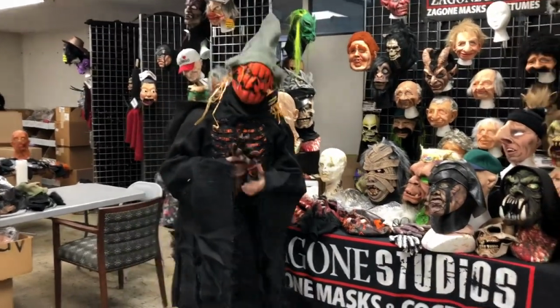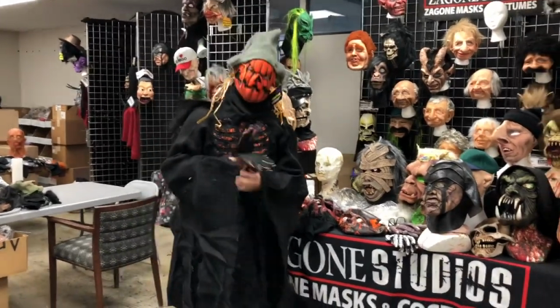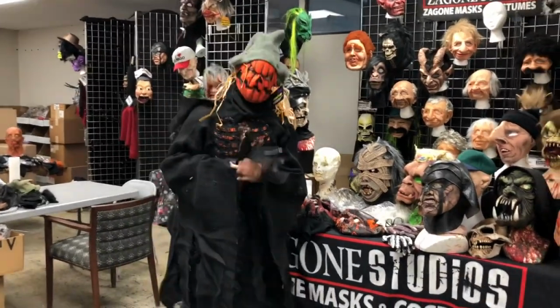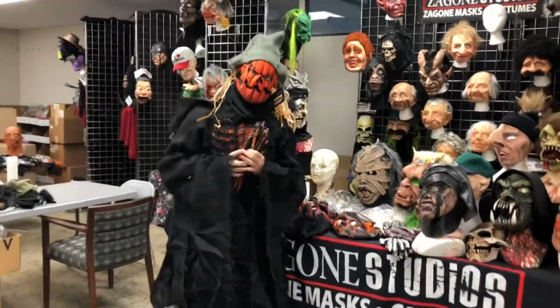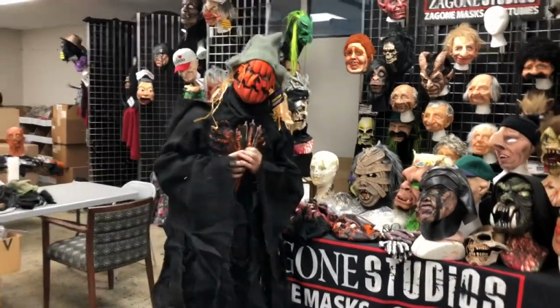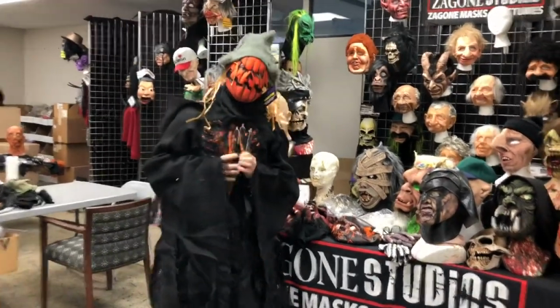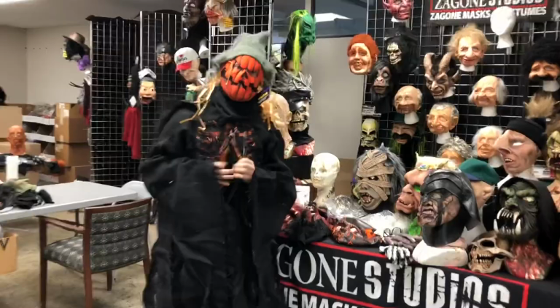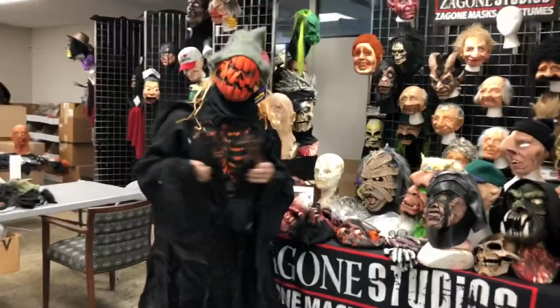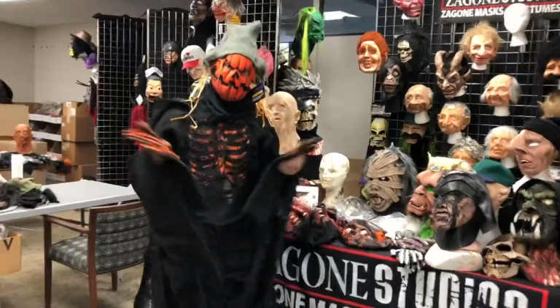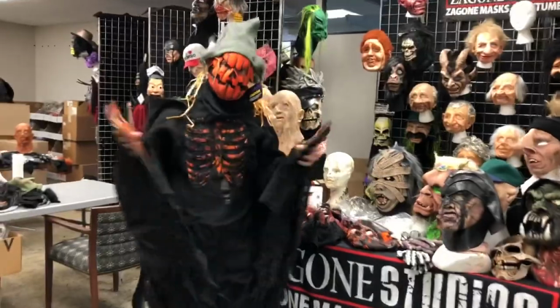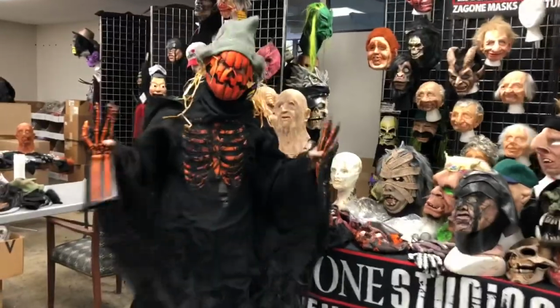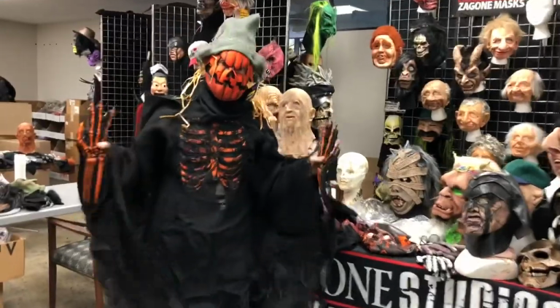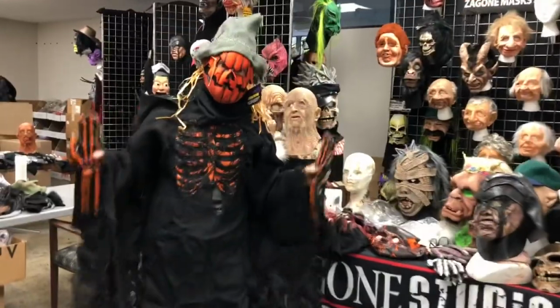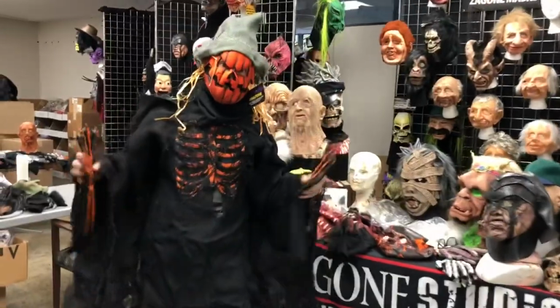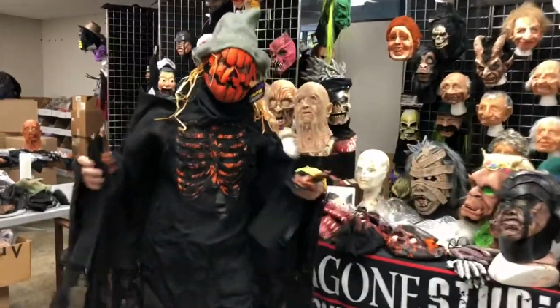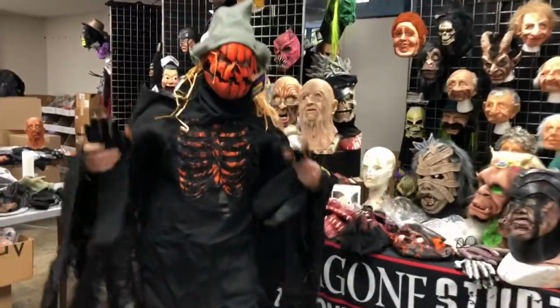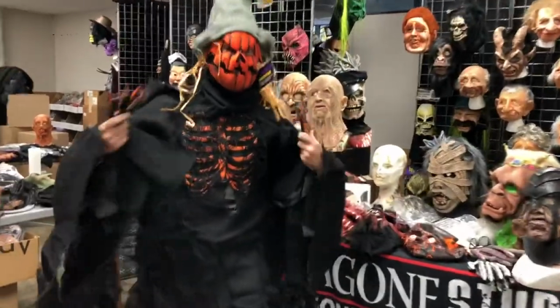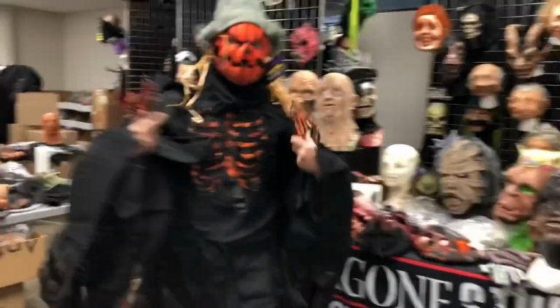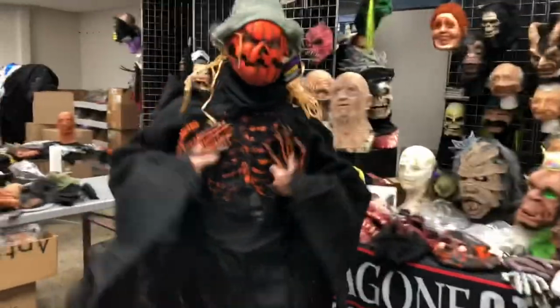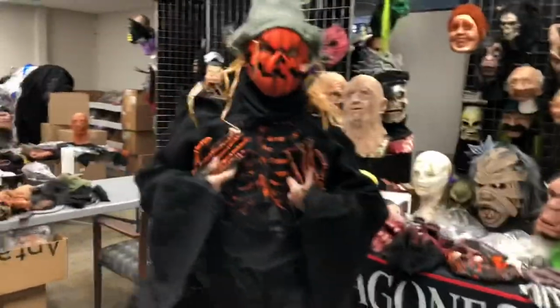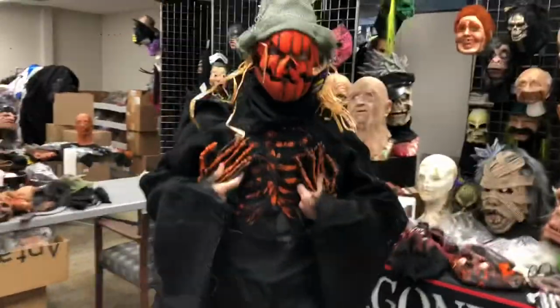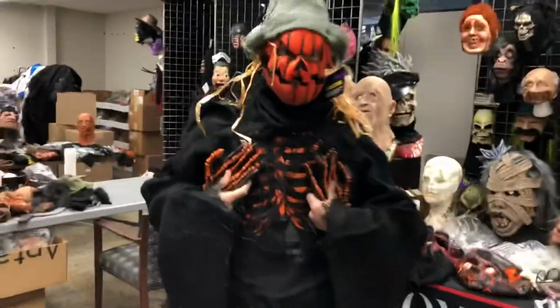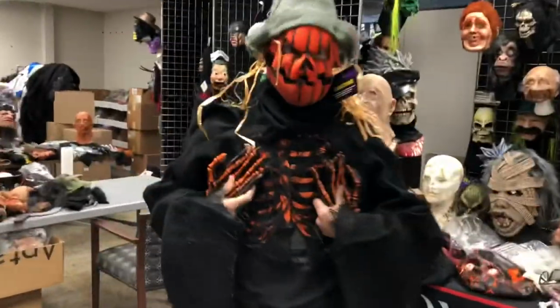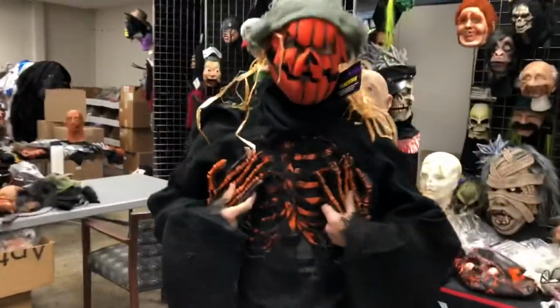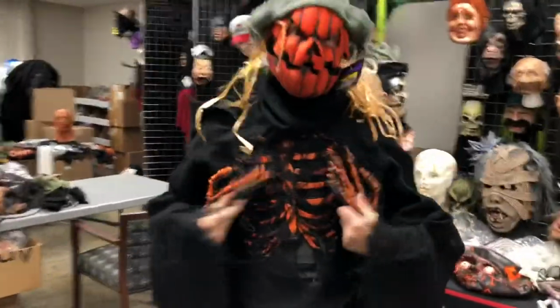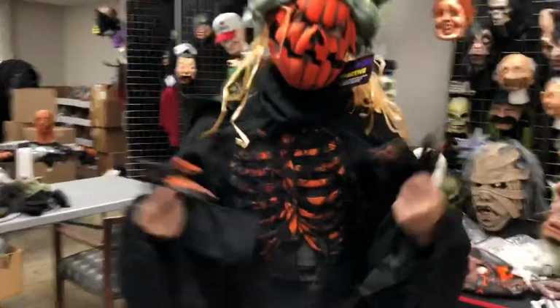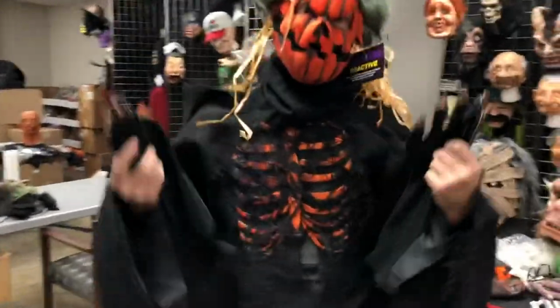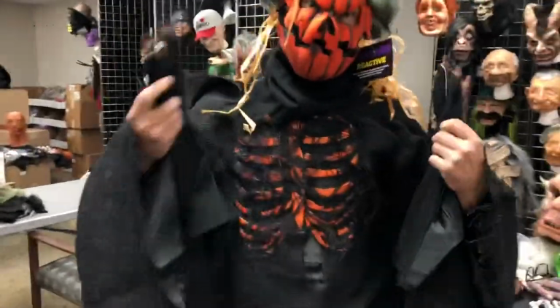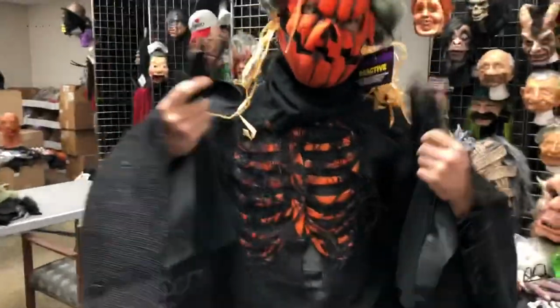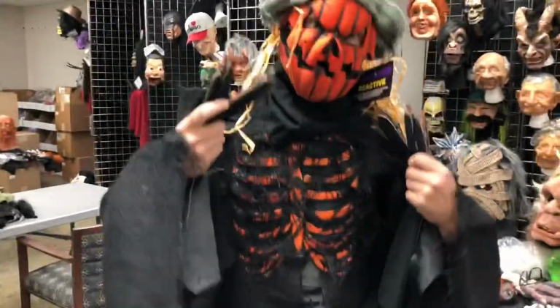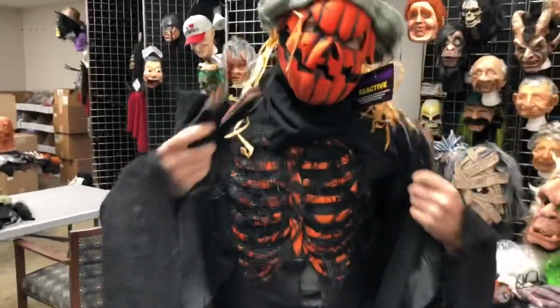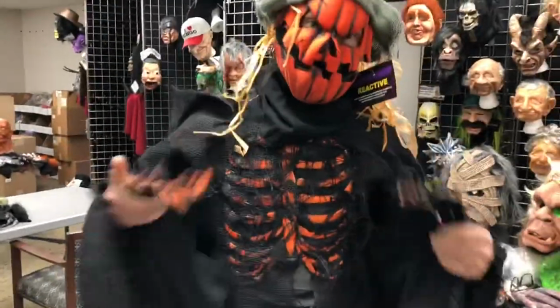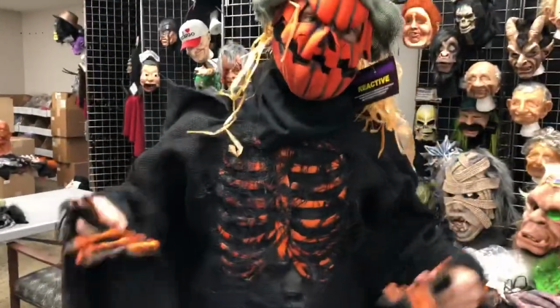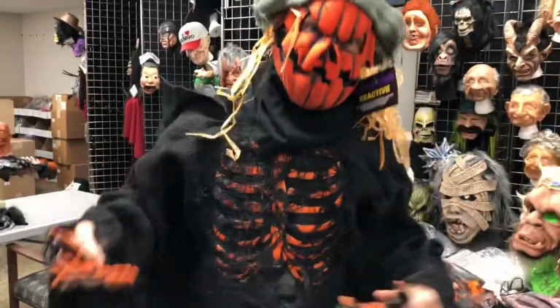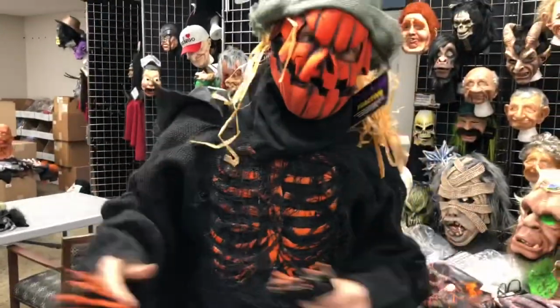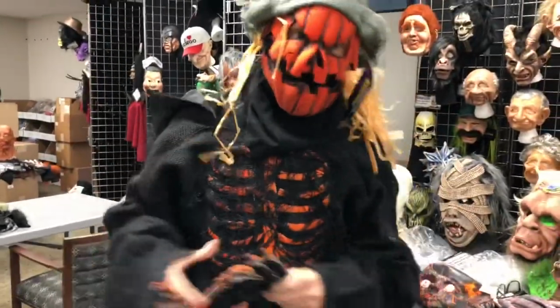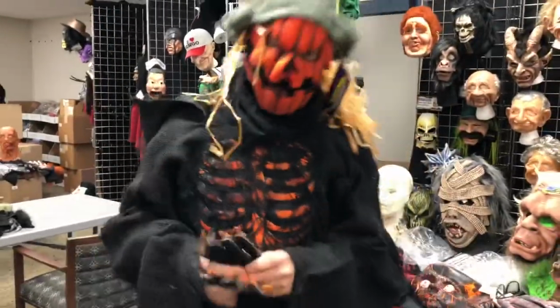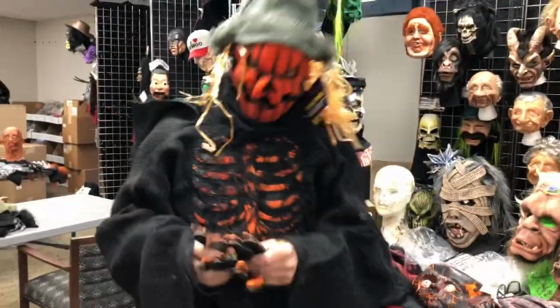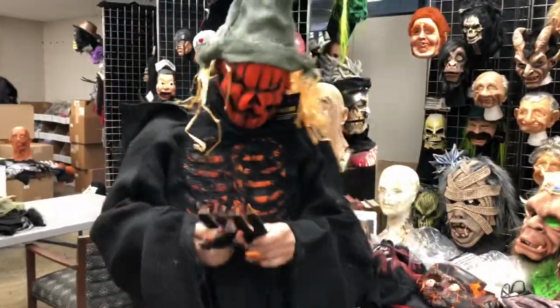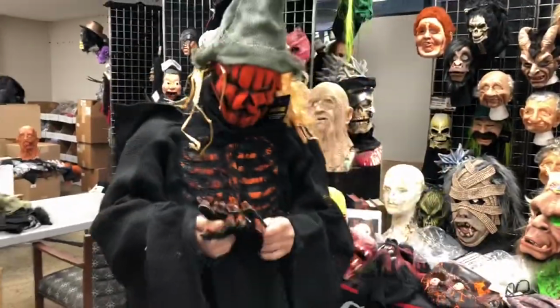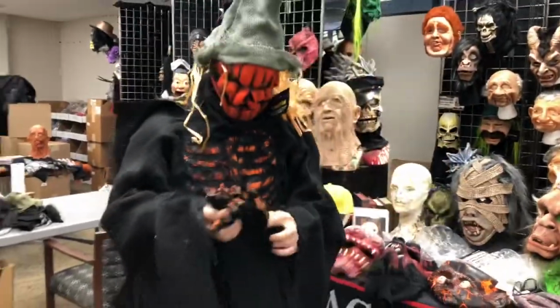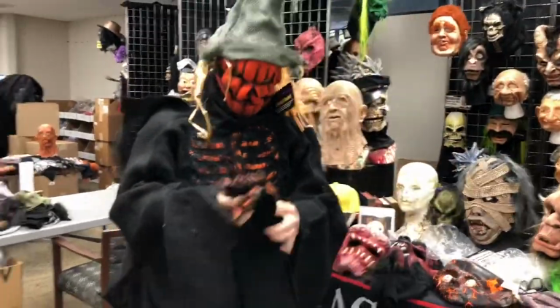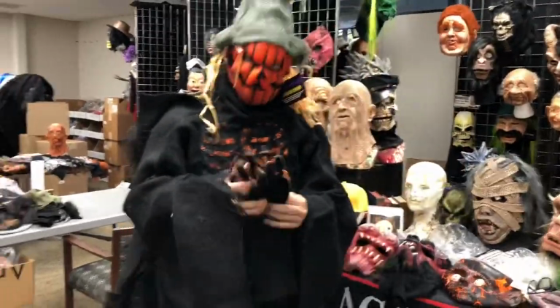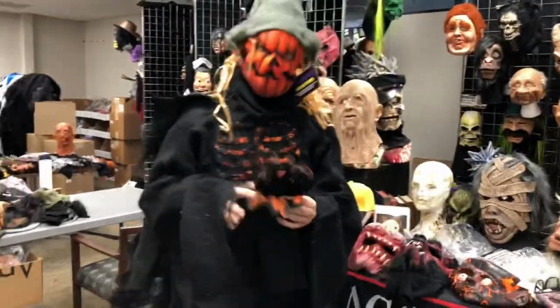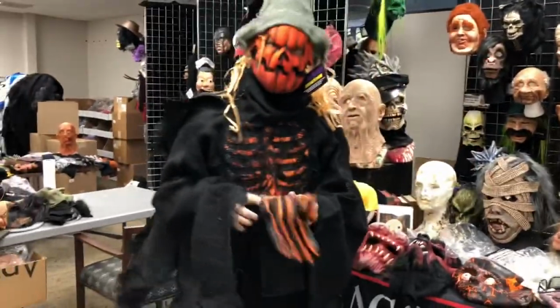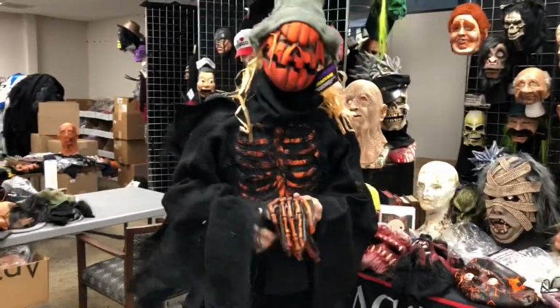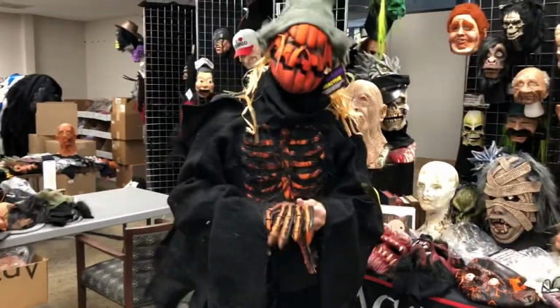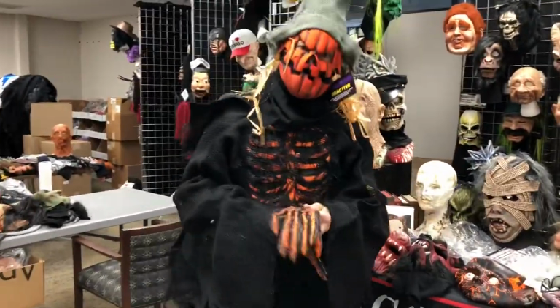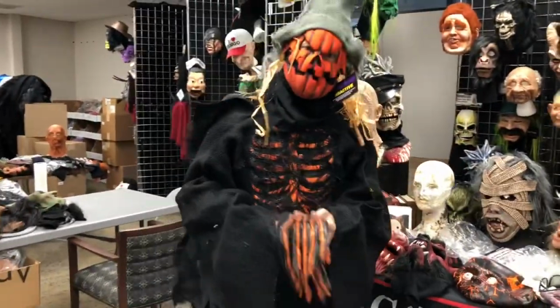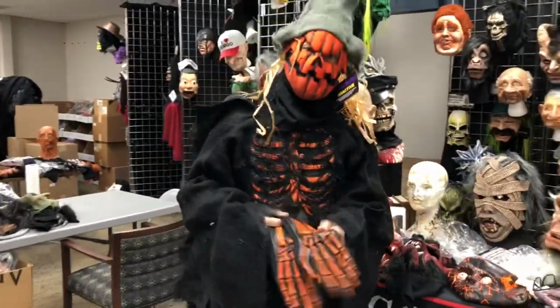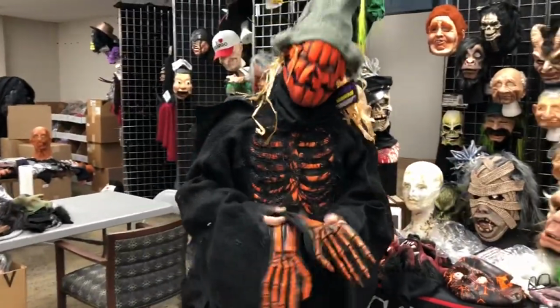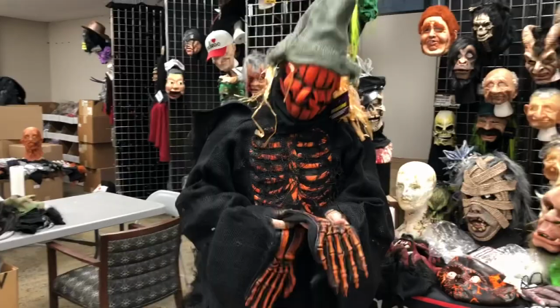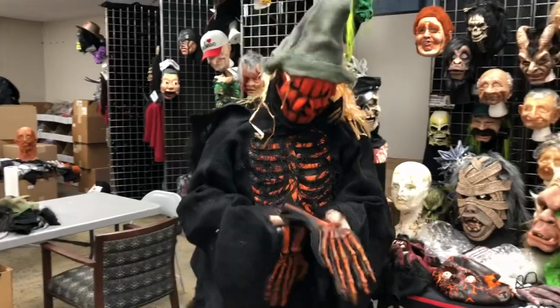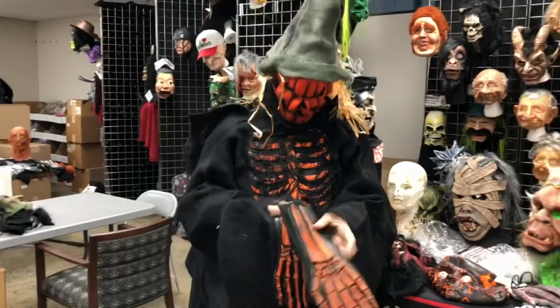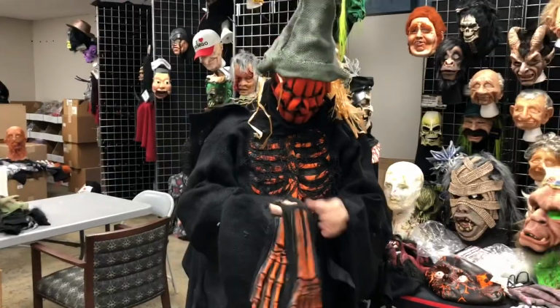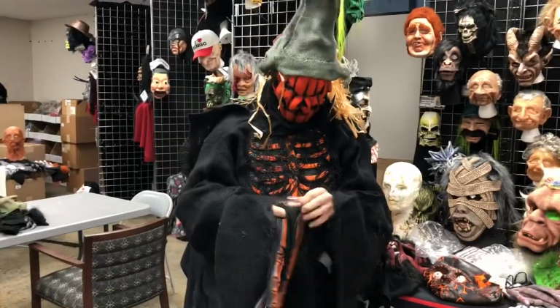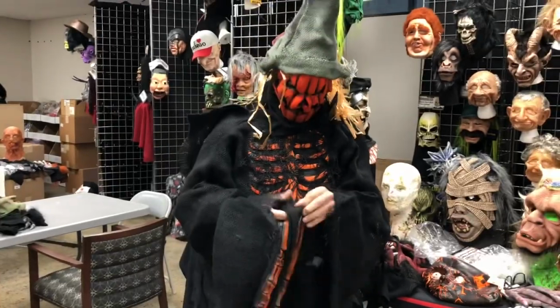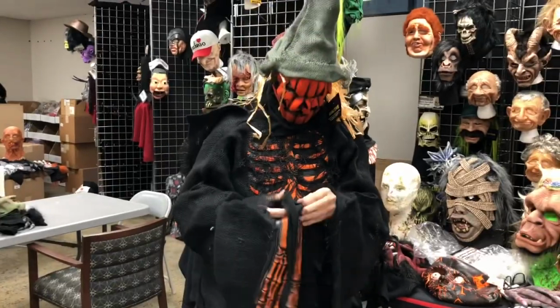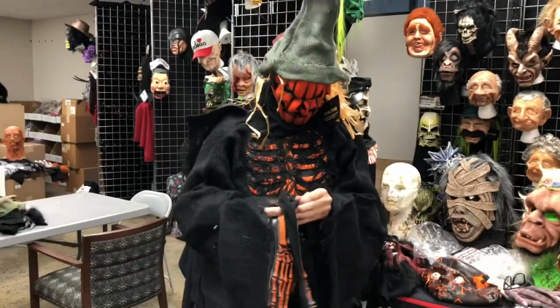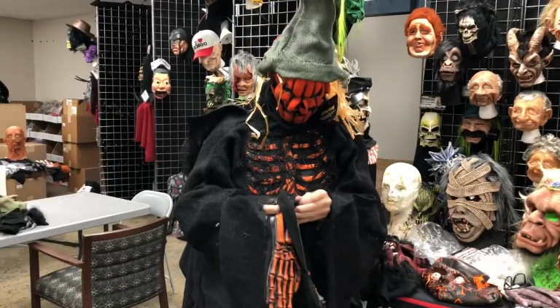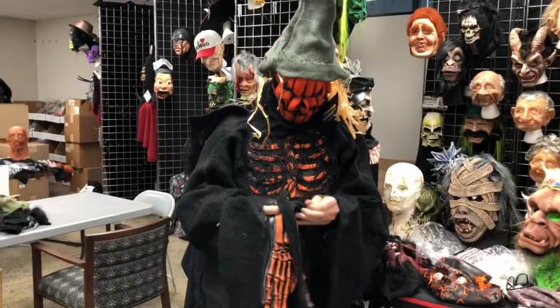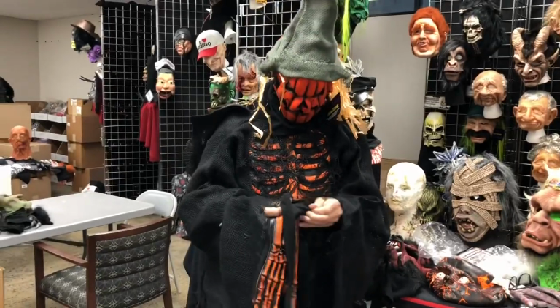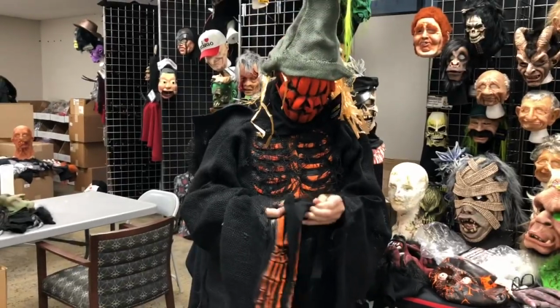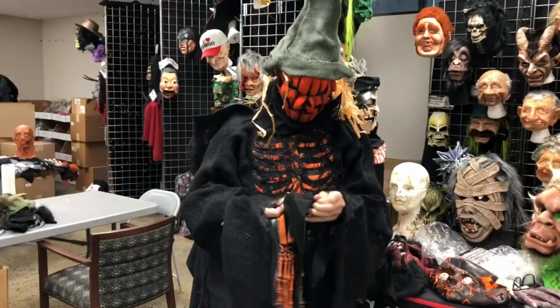They're the orange skeleton gloves that go with the orange chest that go with the orange mask. Very nice — there's a theme. Very cool!